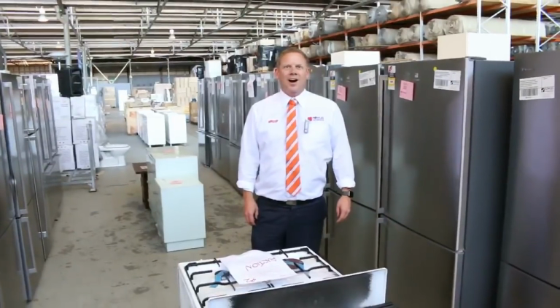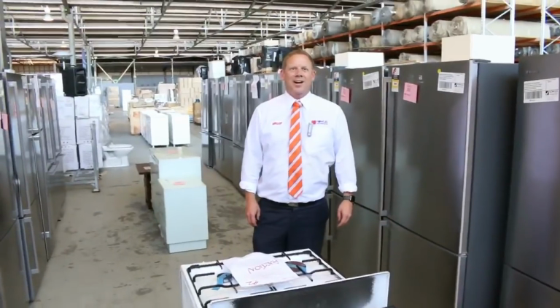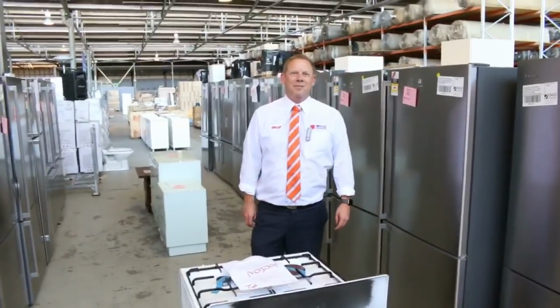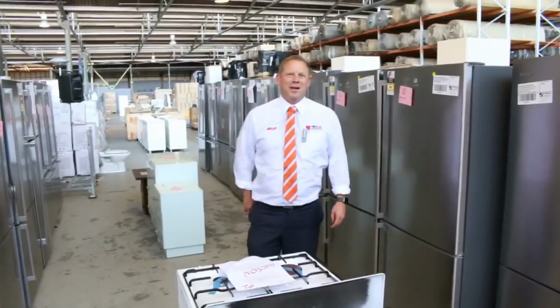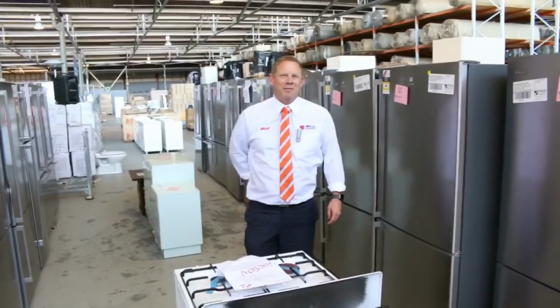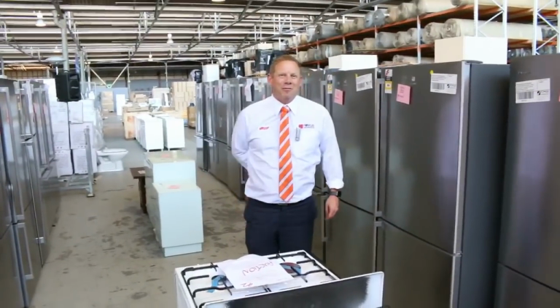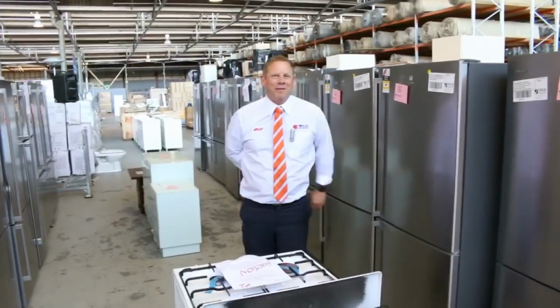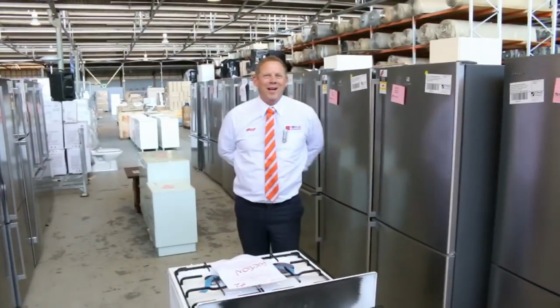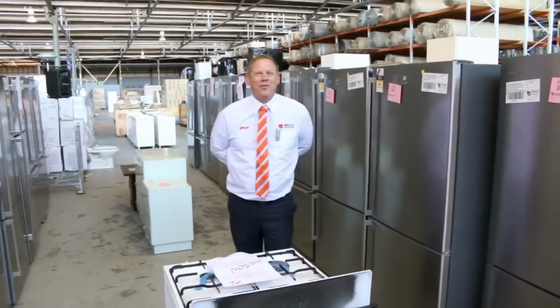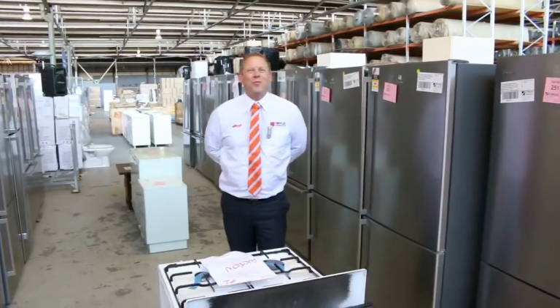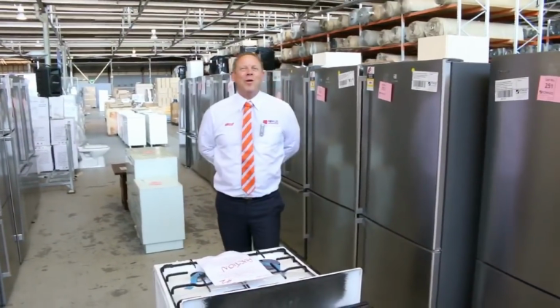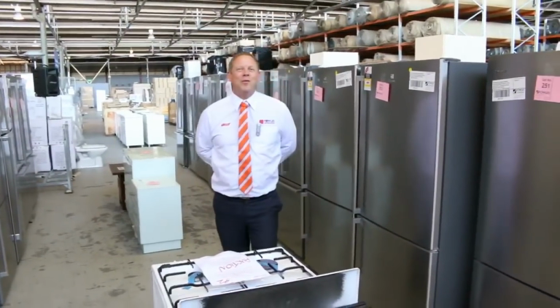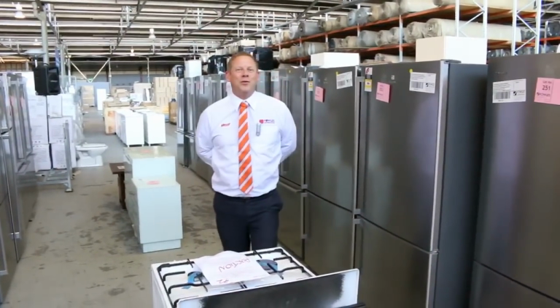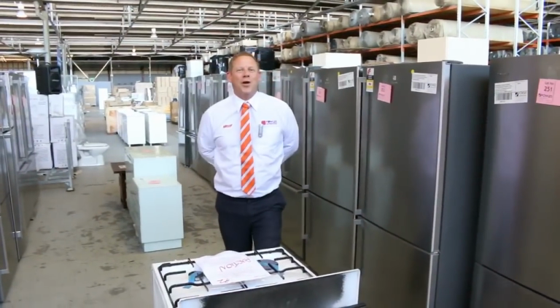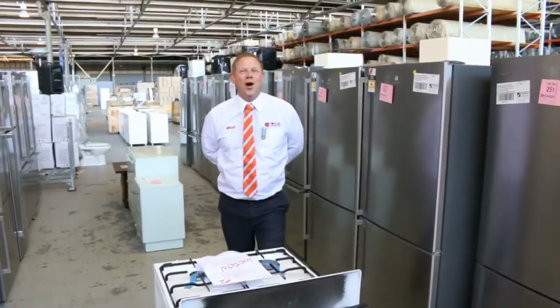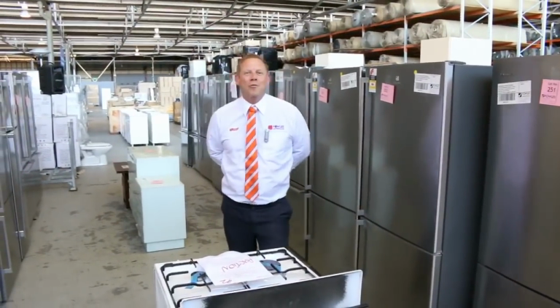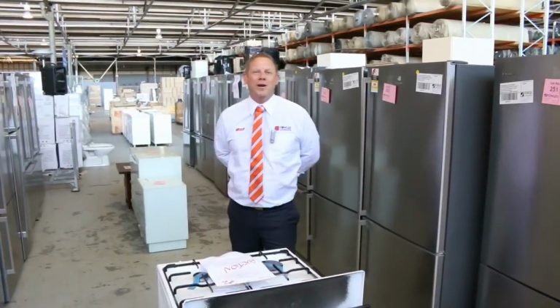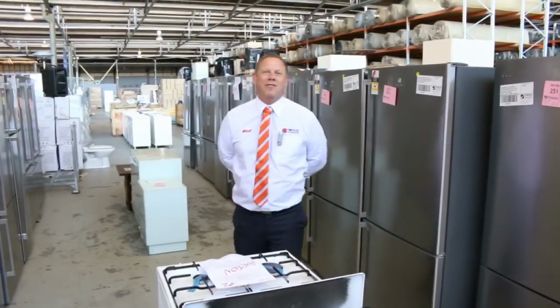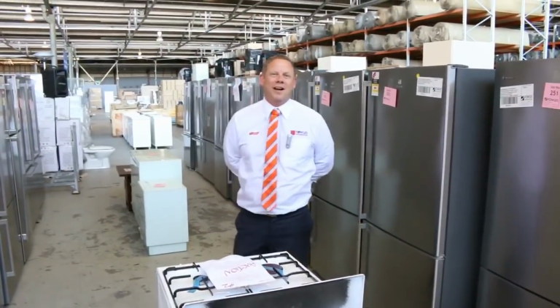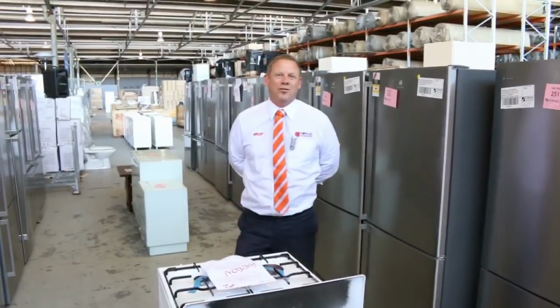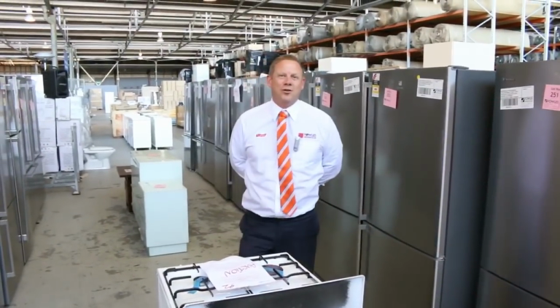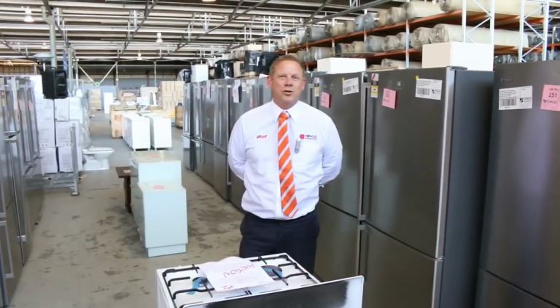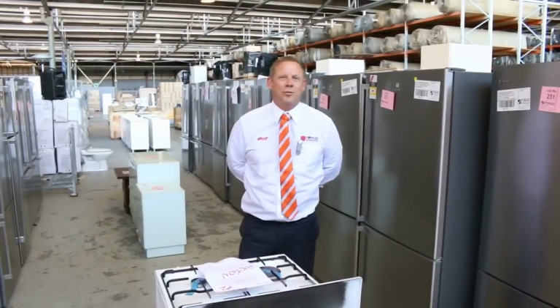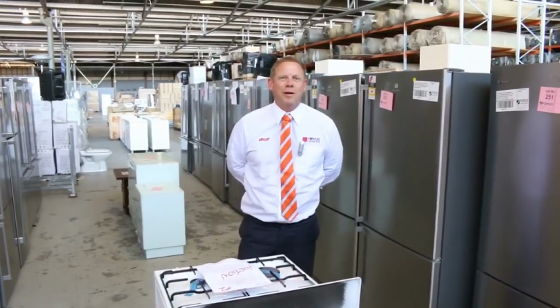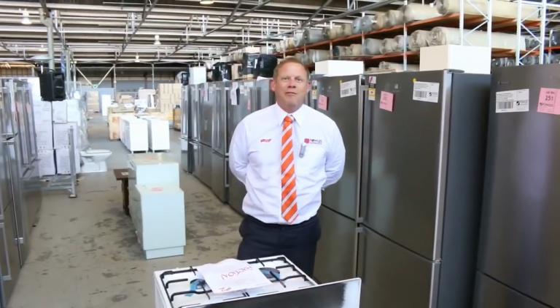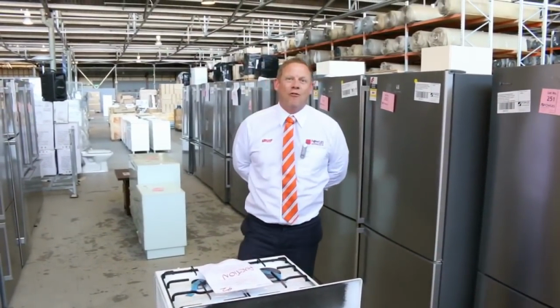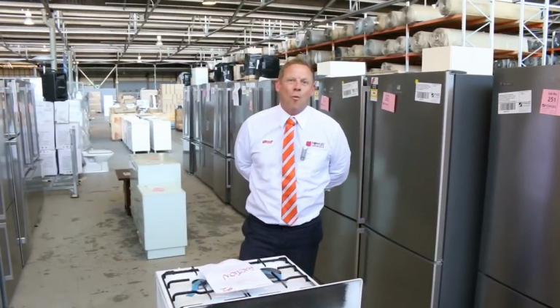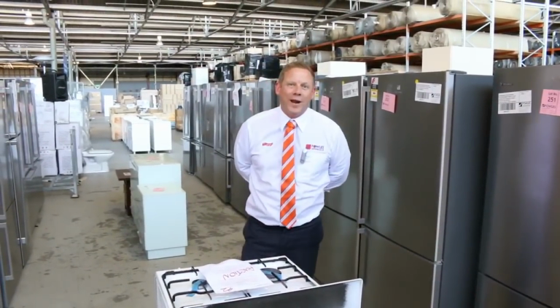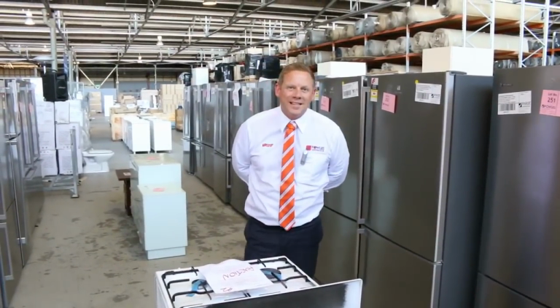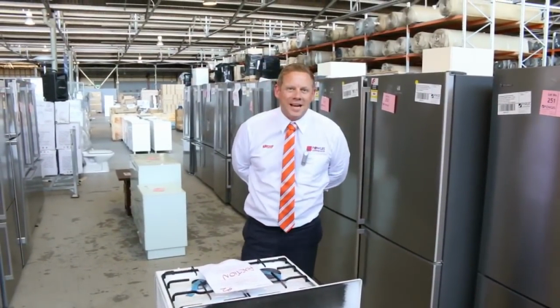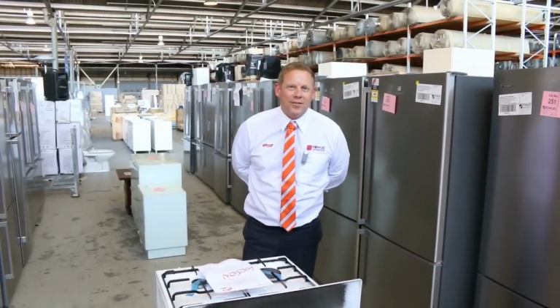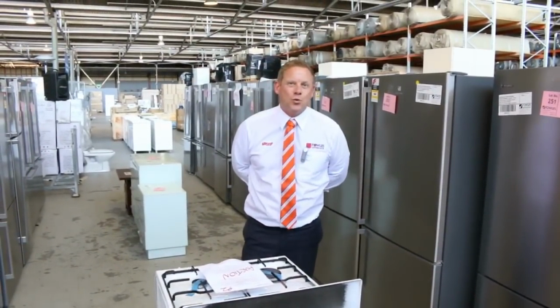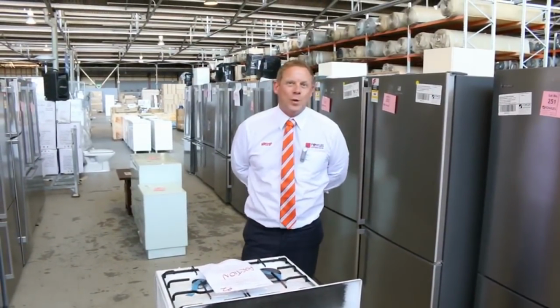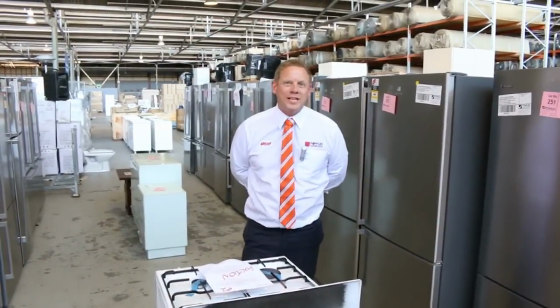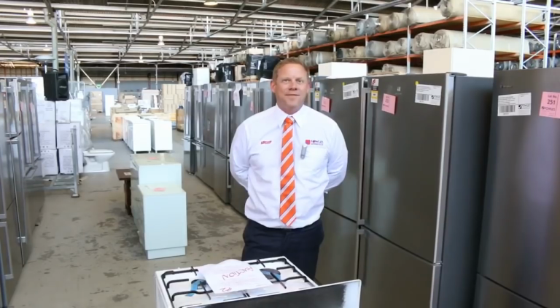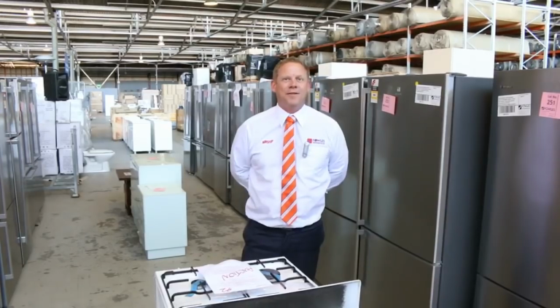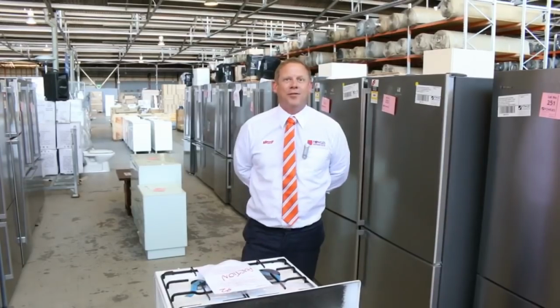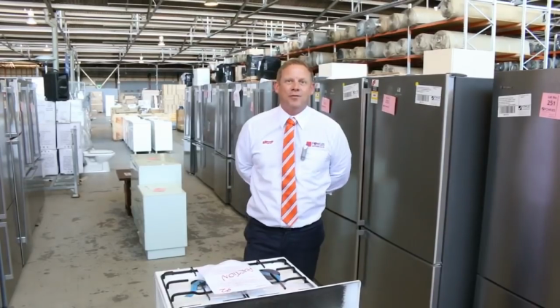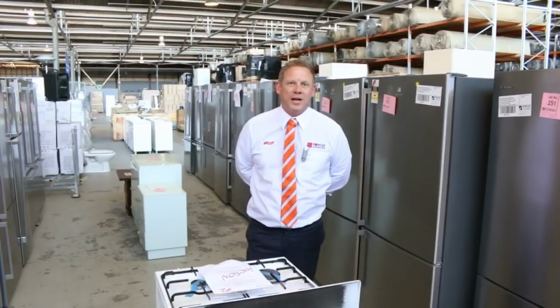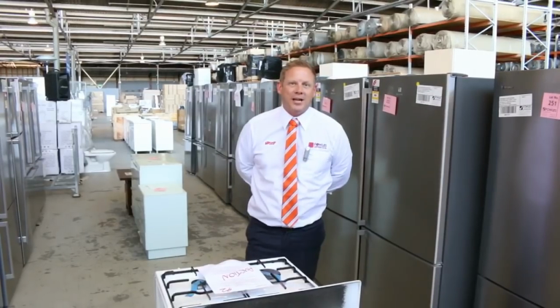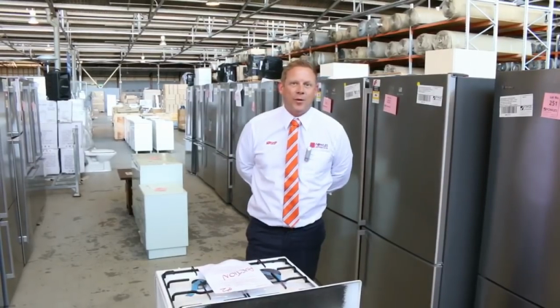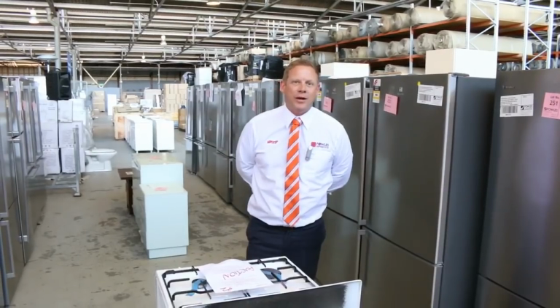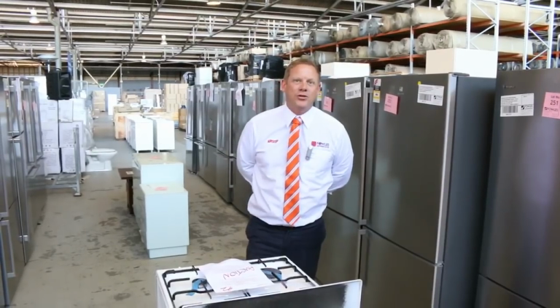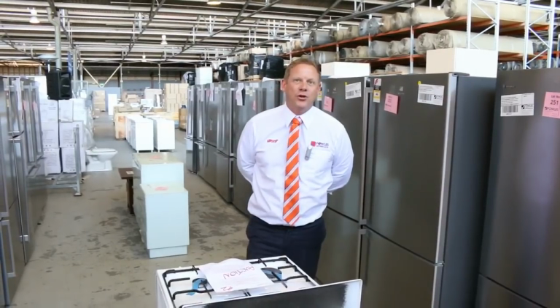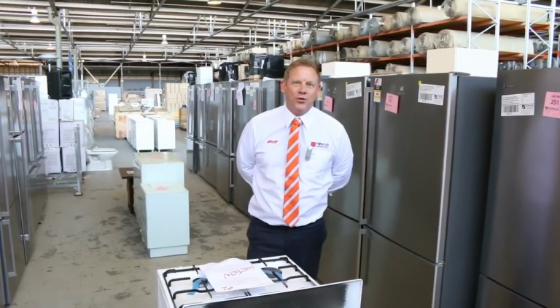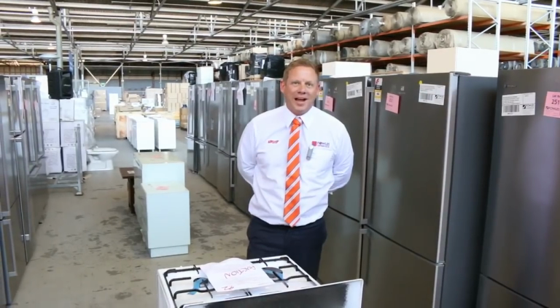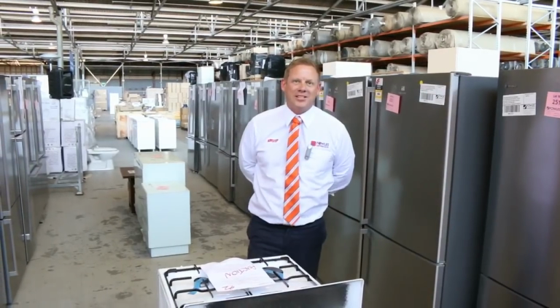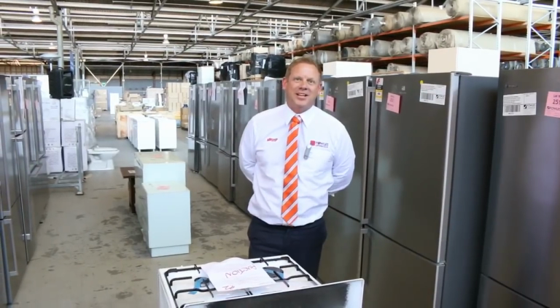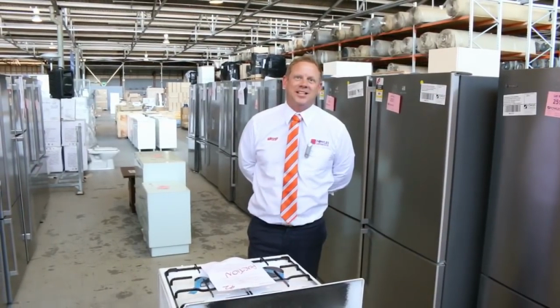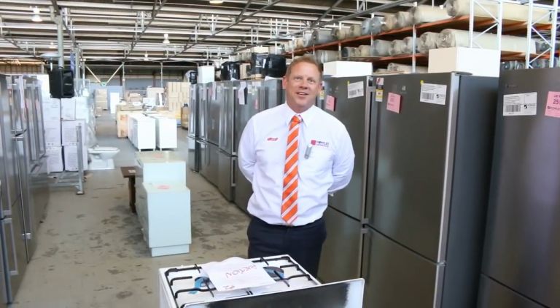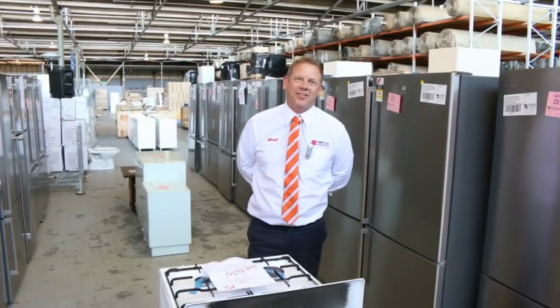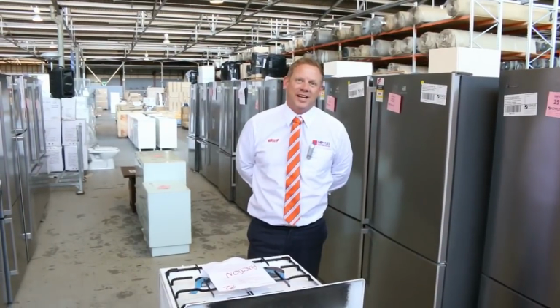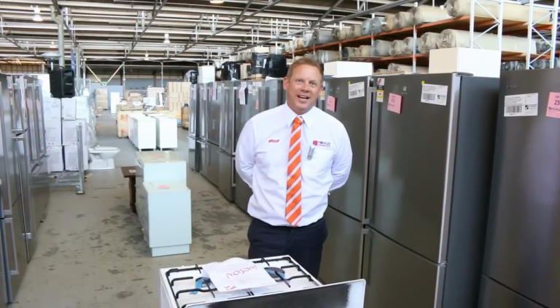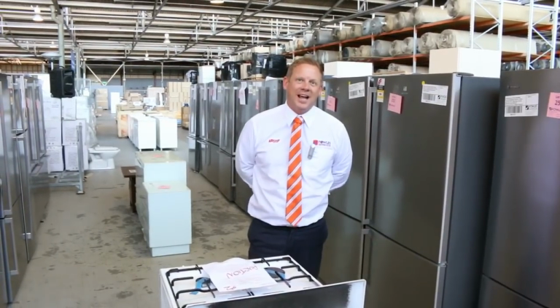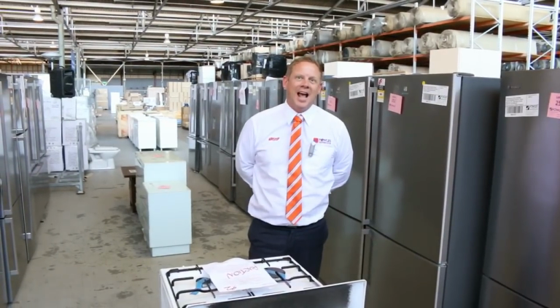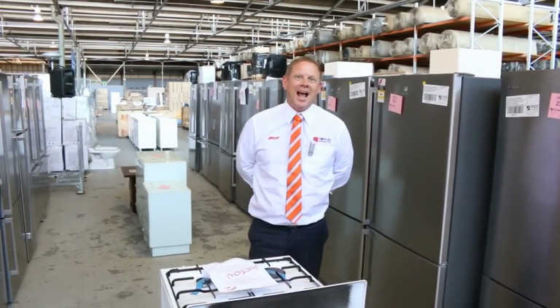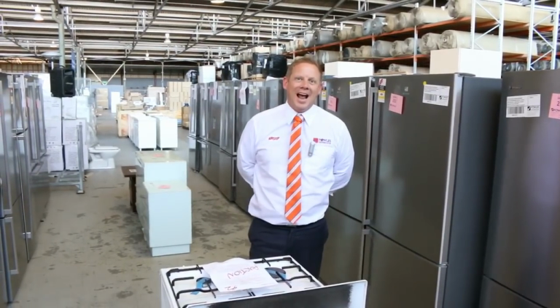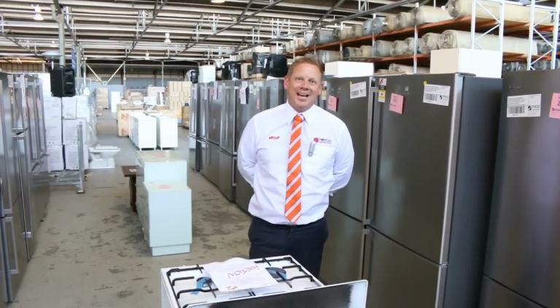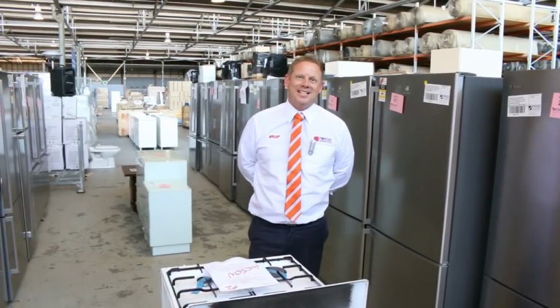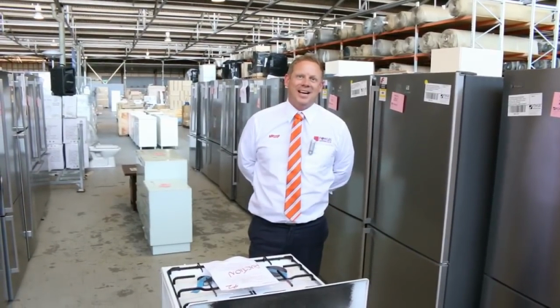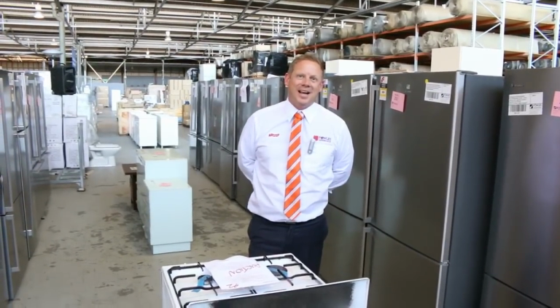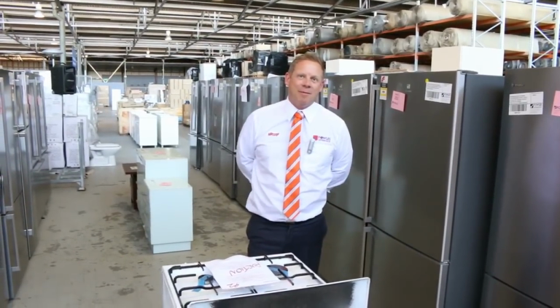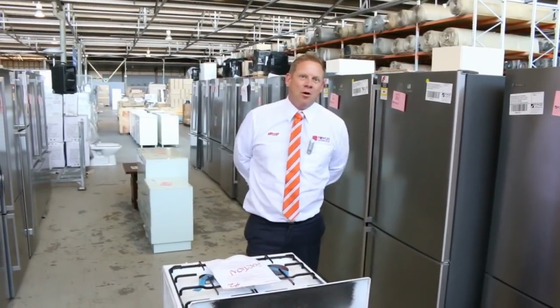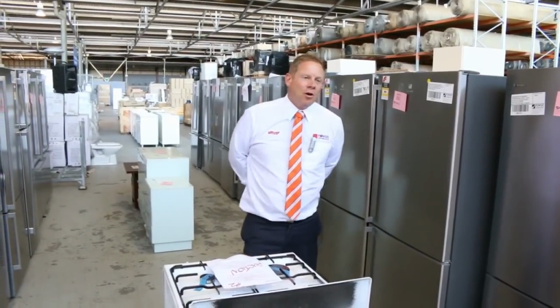Hi, I'm Liam from Fowles and welcome to the Home Renovators auction preview for Wednesday the 25th of January 2017 at 10am.